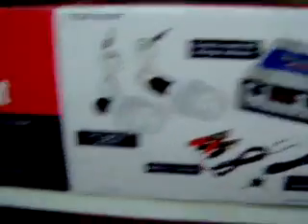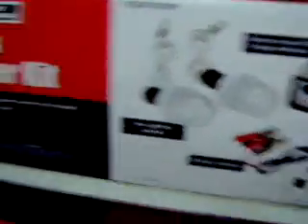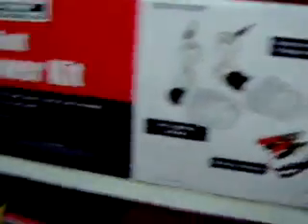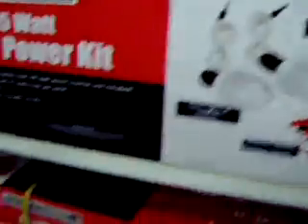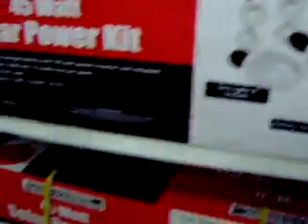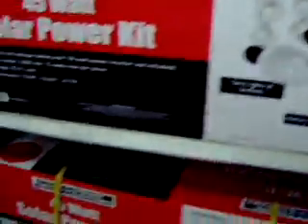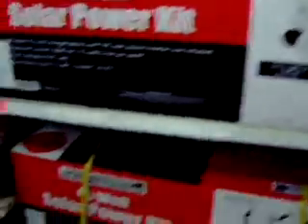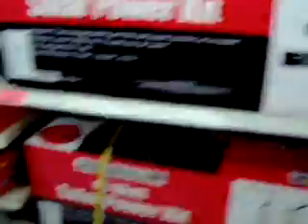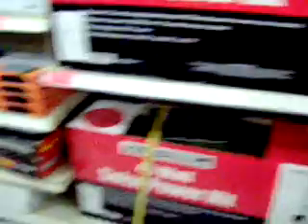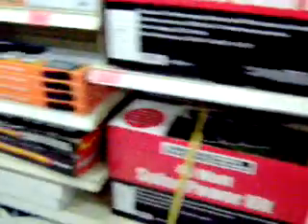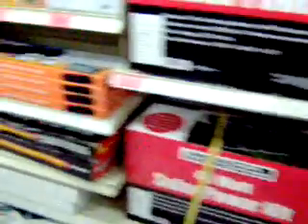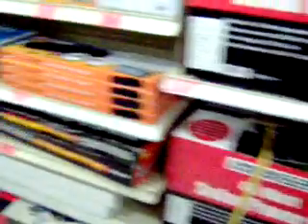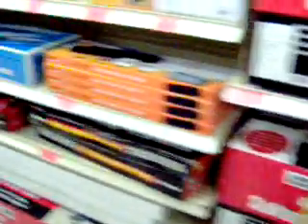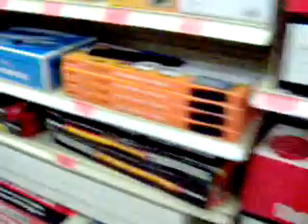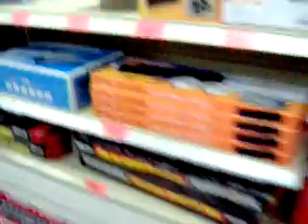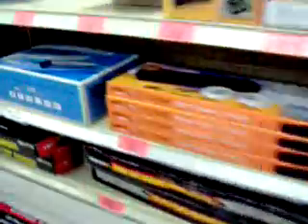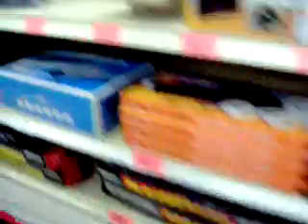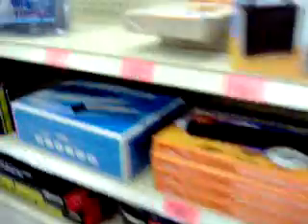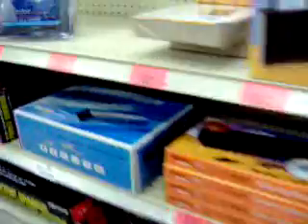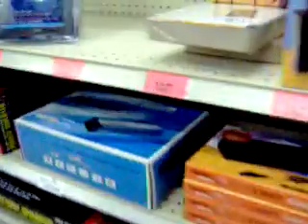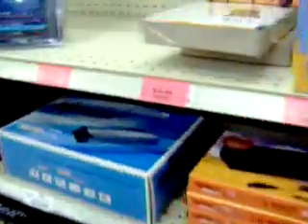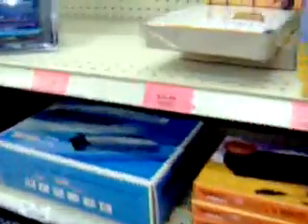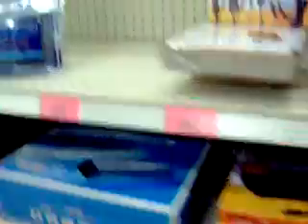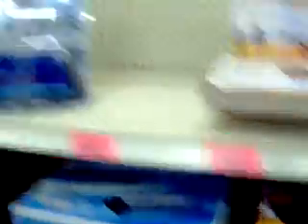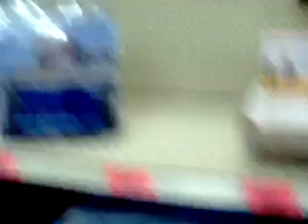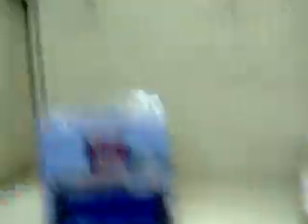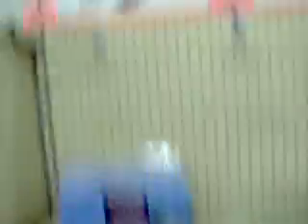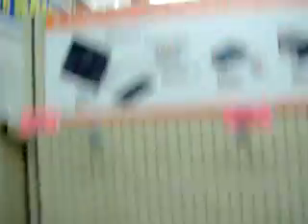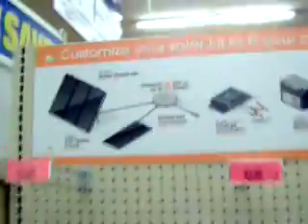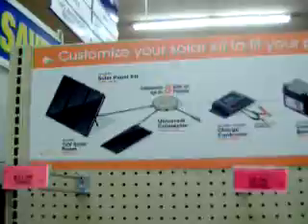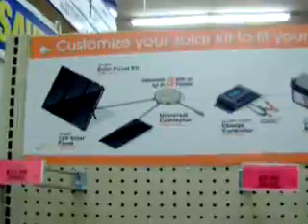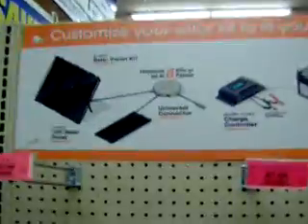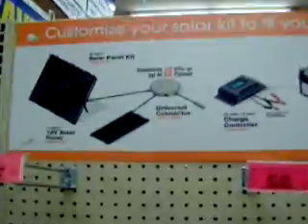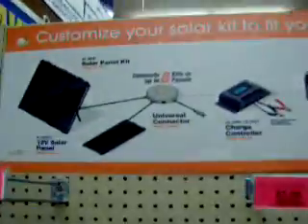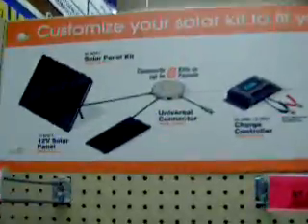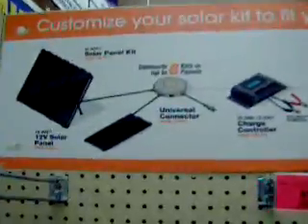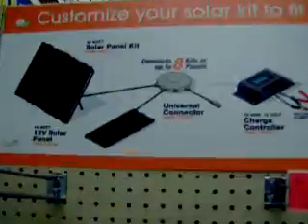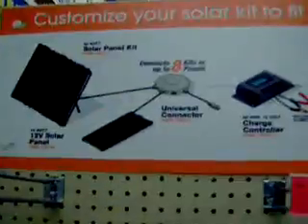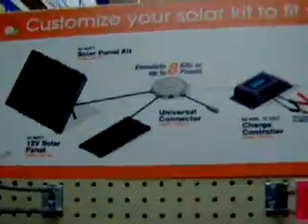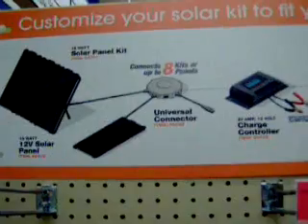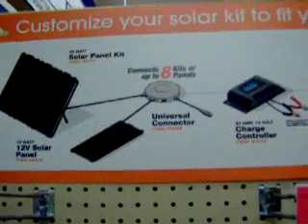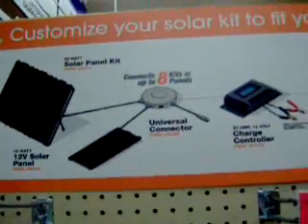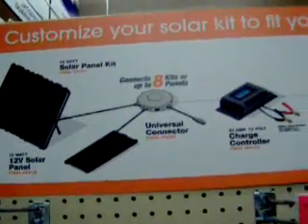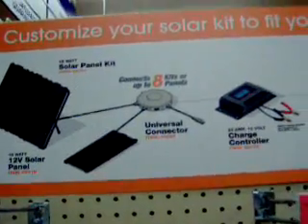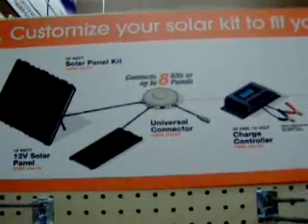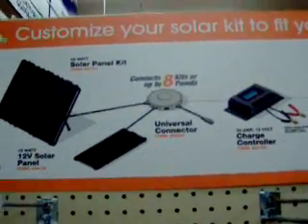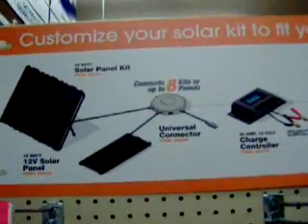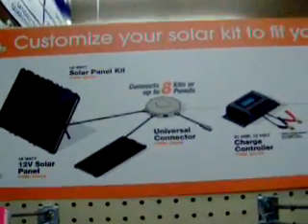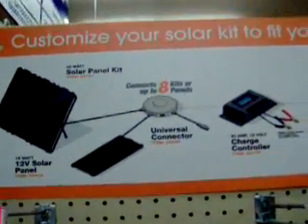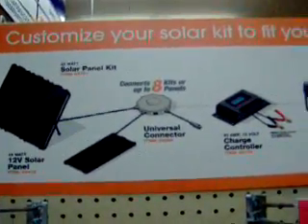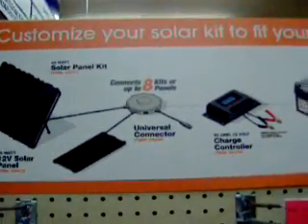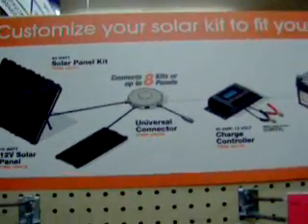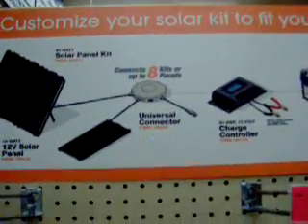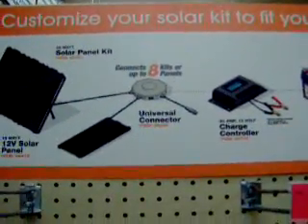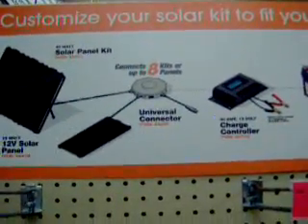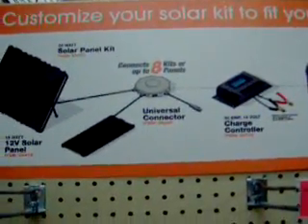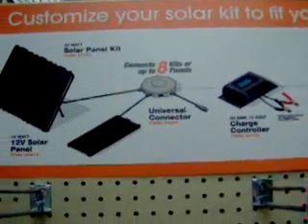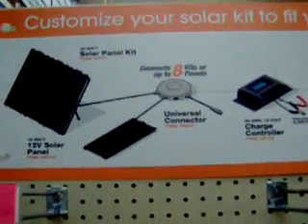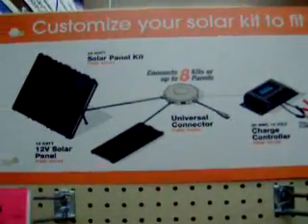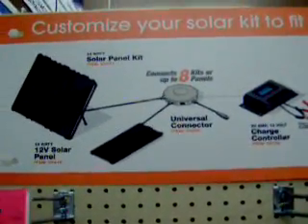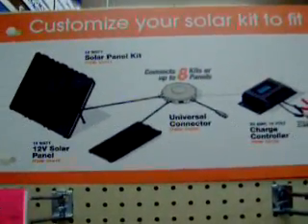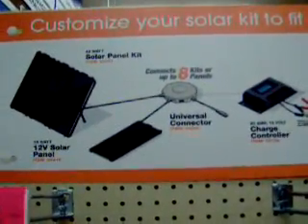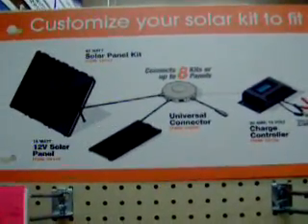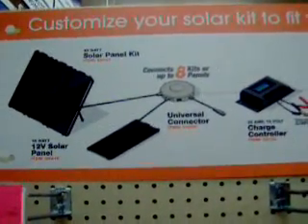But what they're doing now is they're coming up with a hub kit, so you can connect multiple solar panel kits.